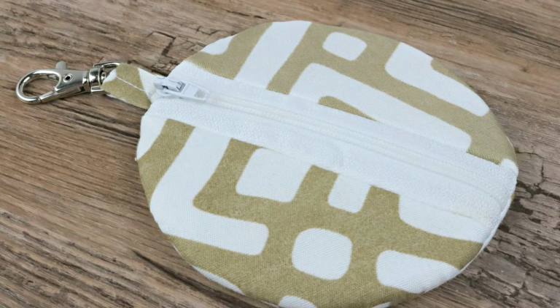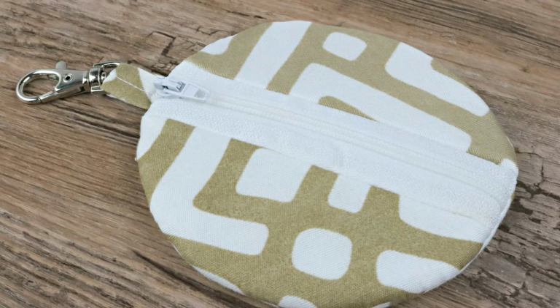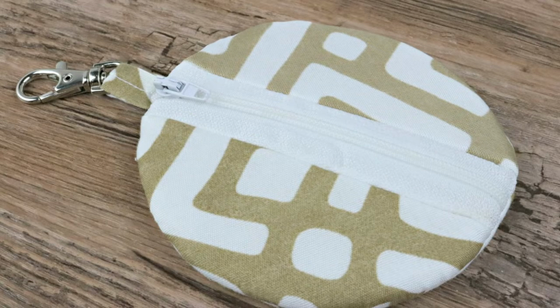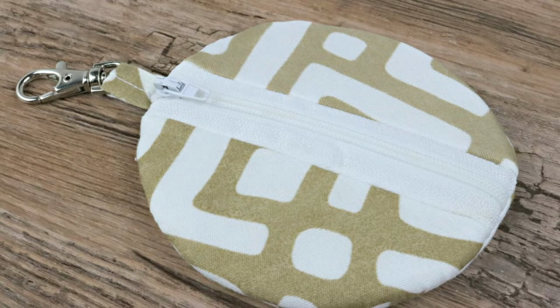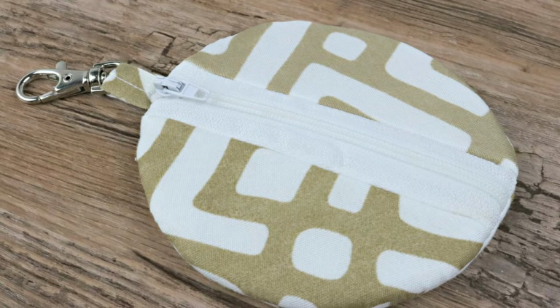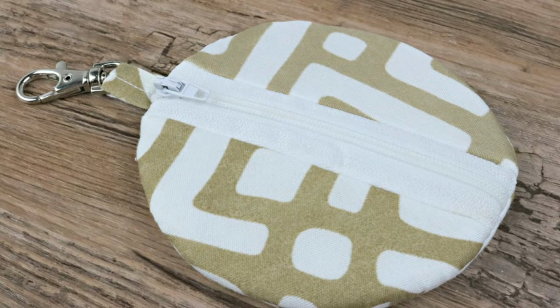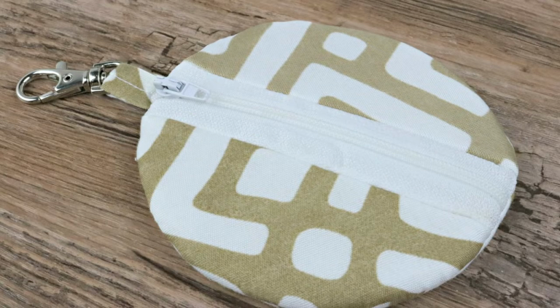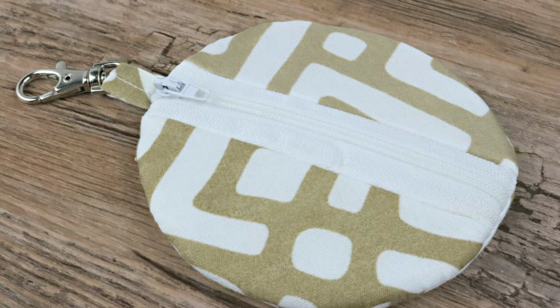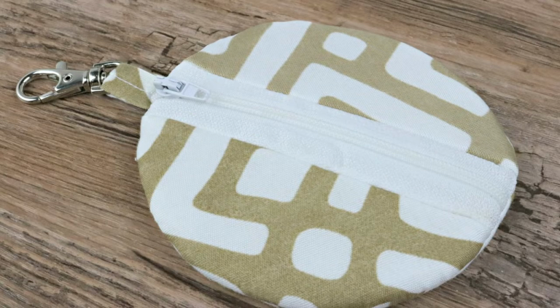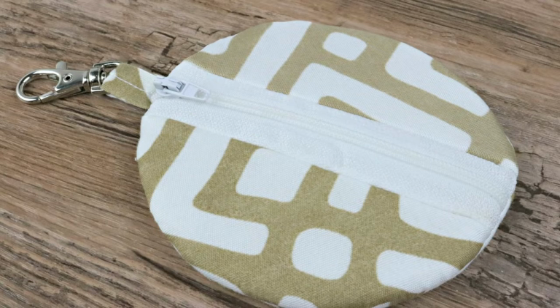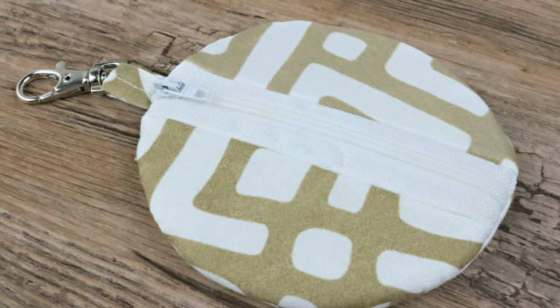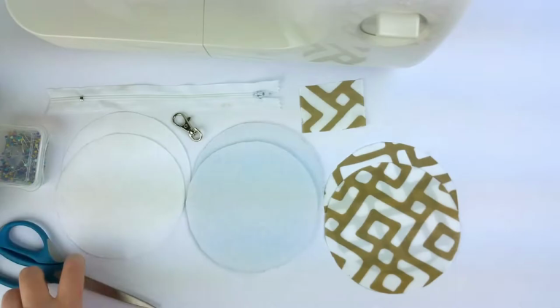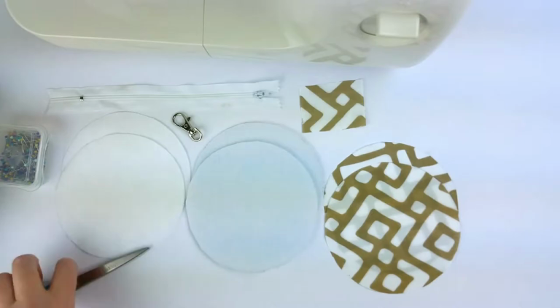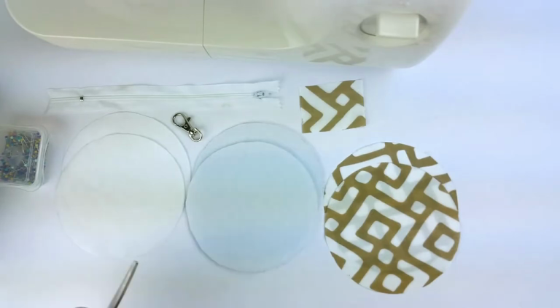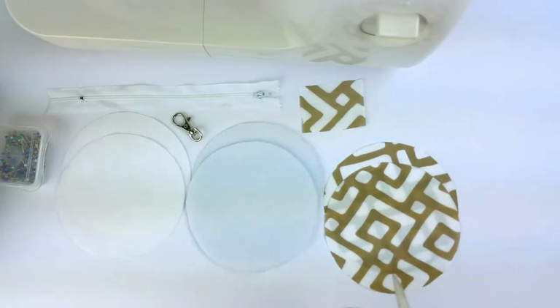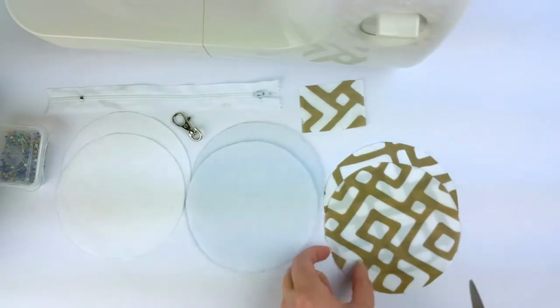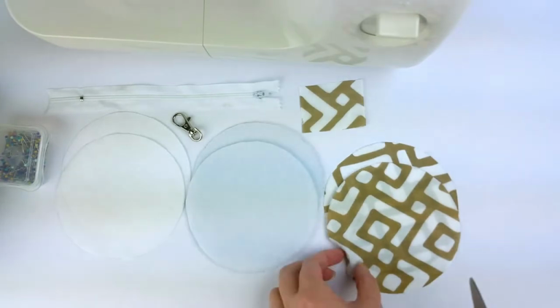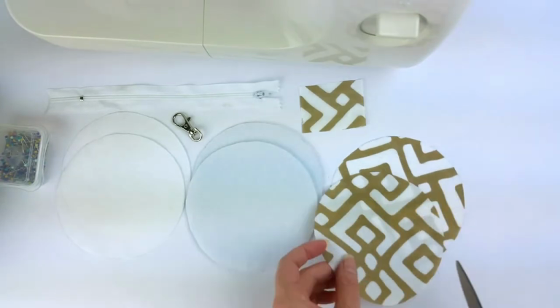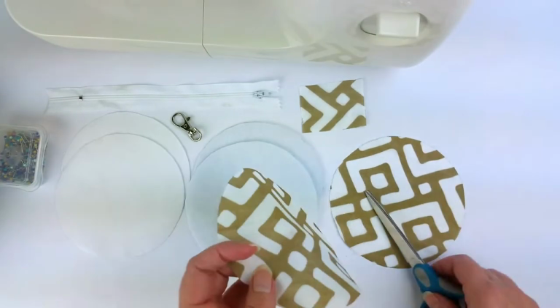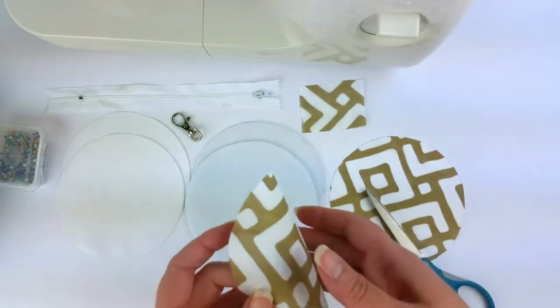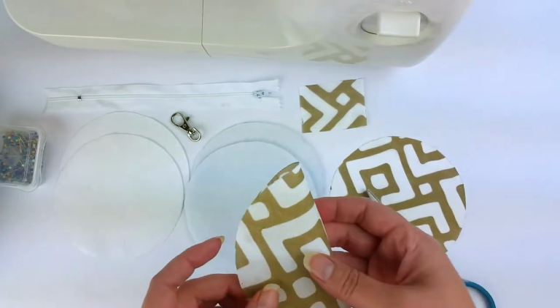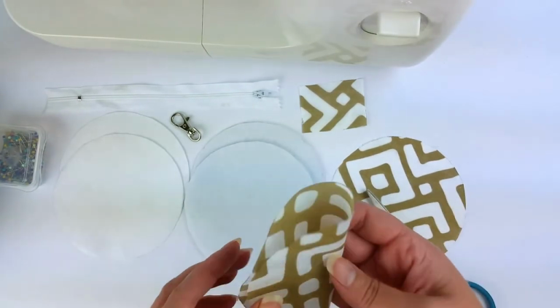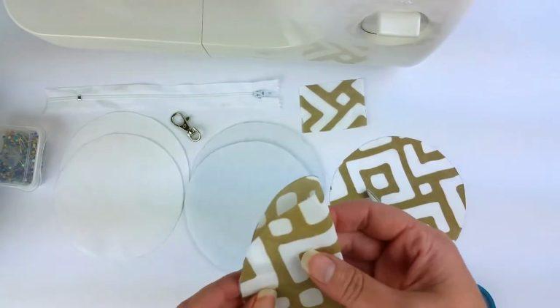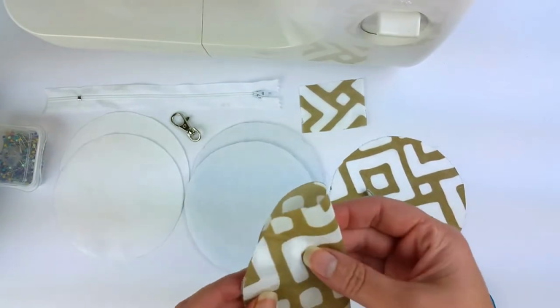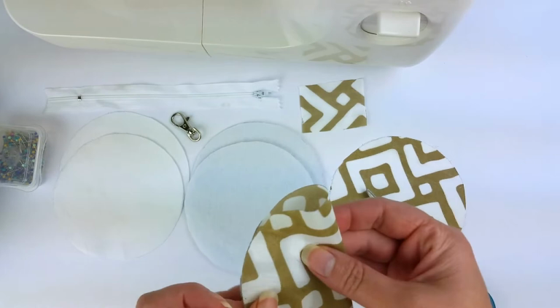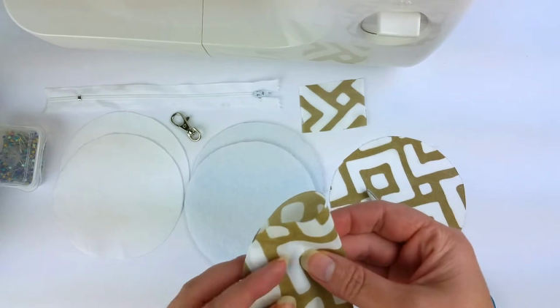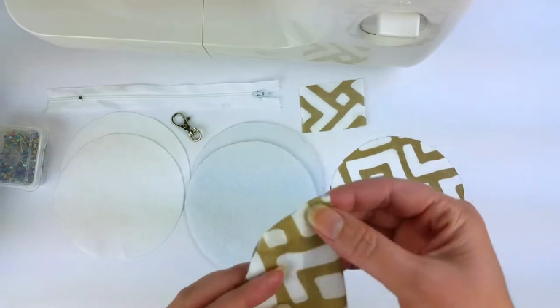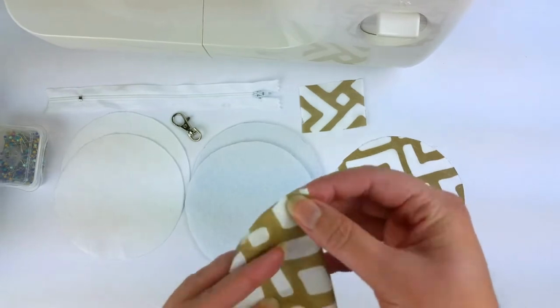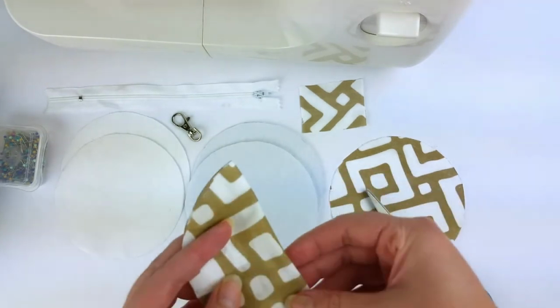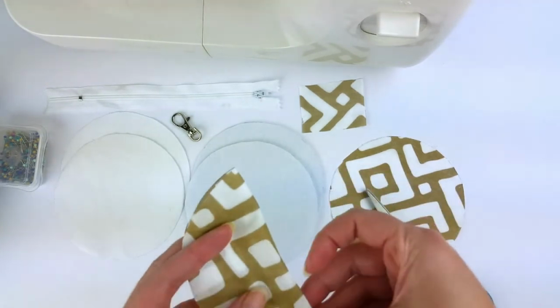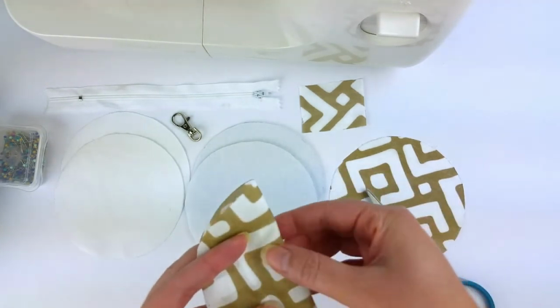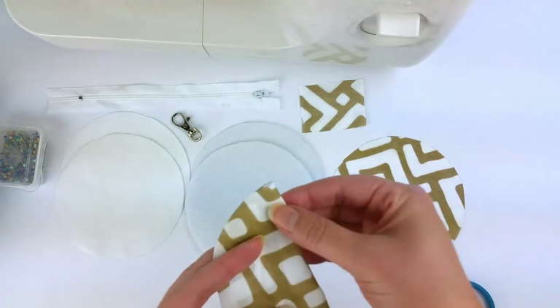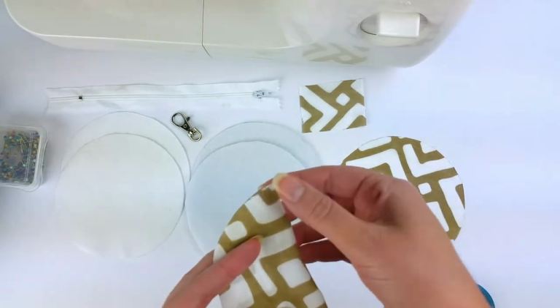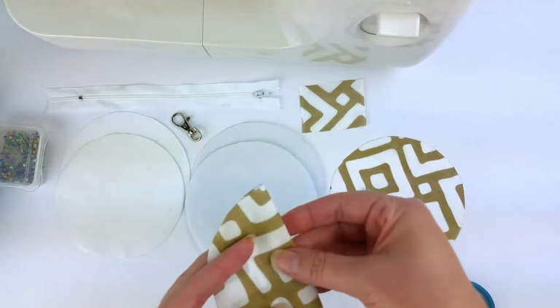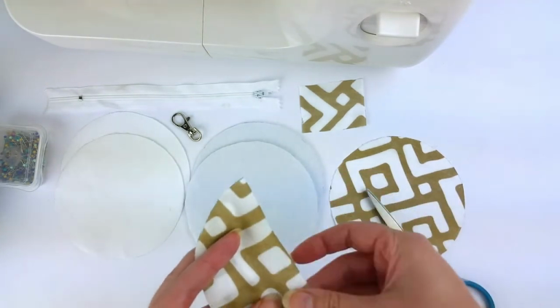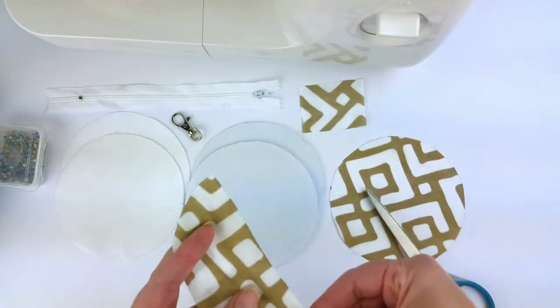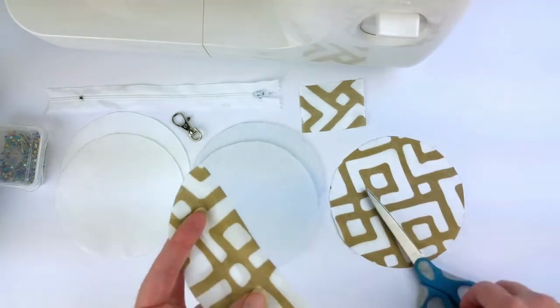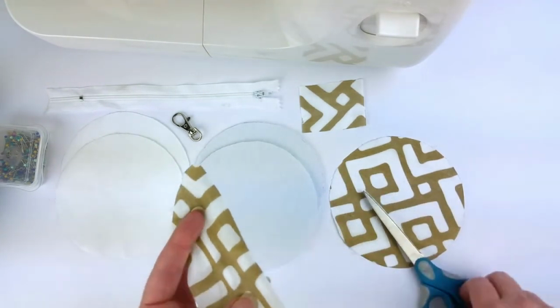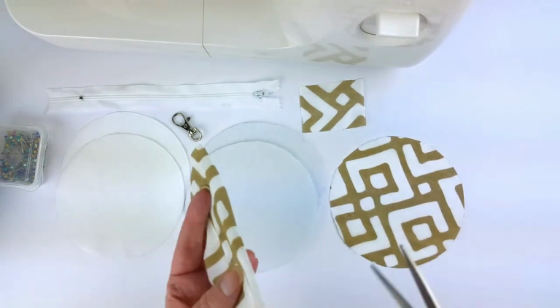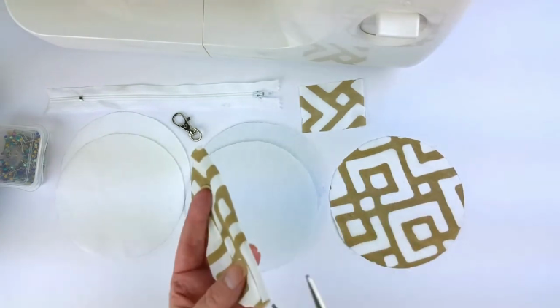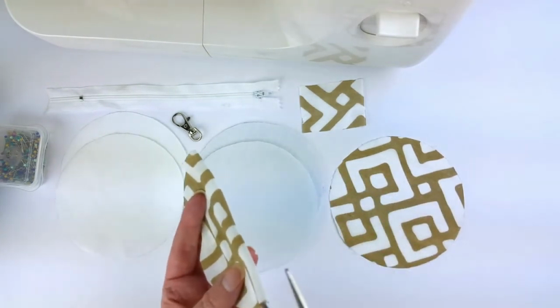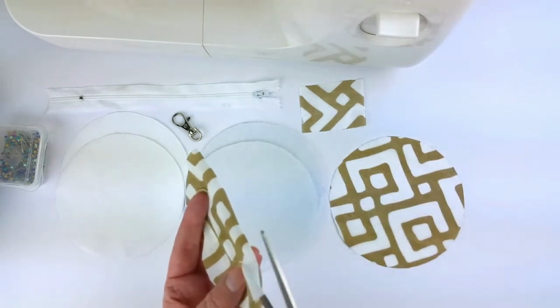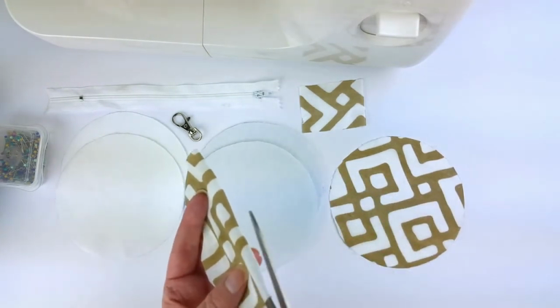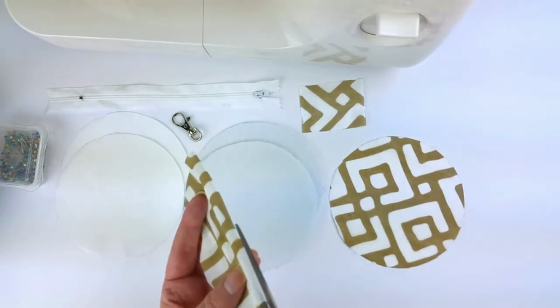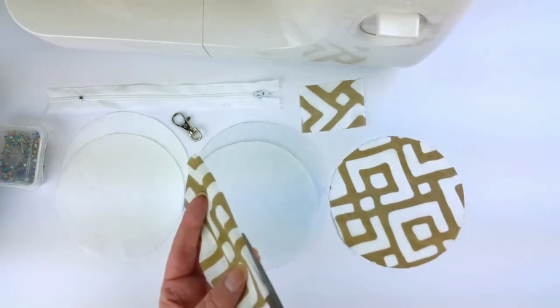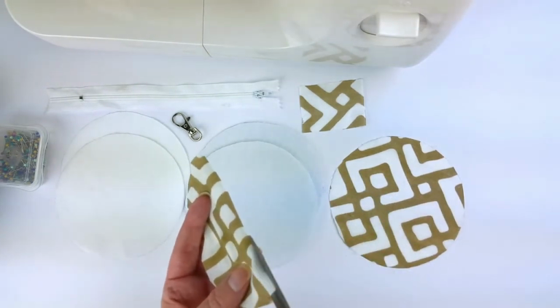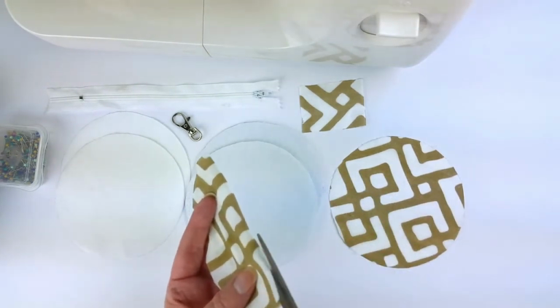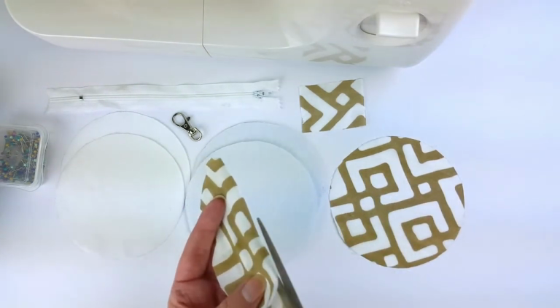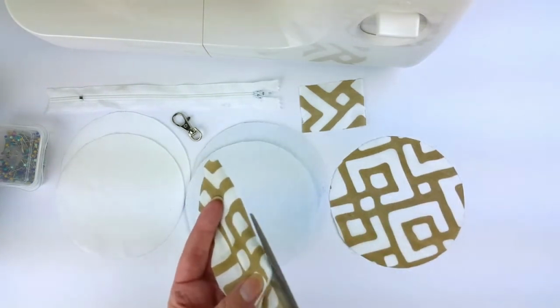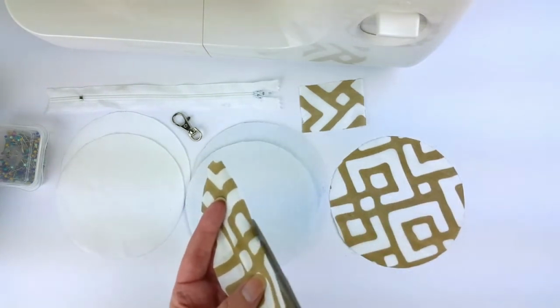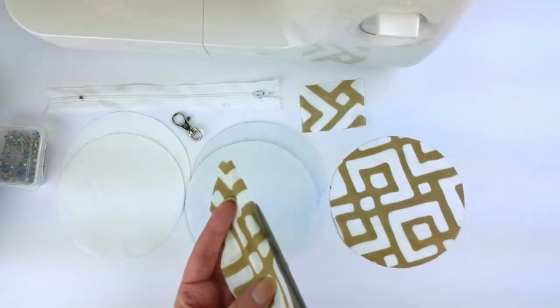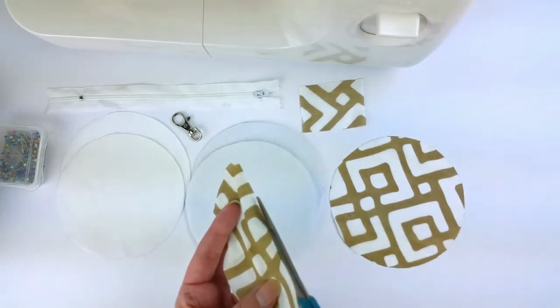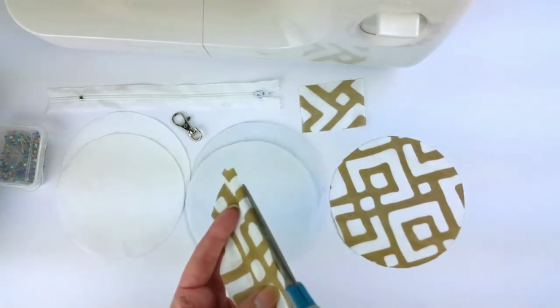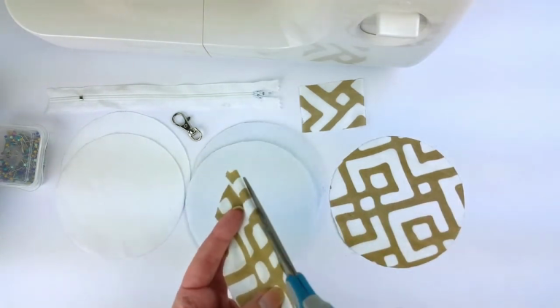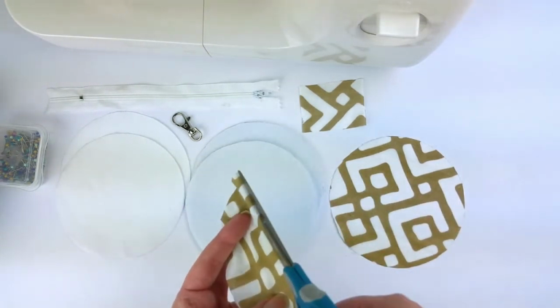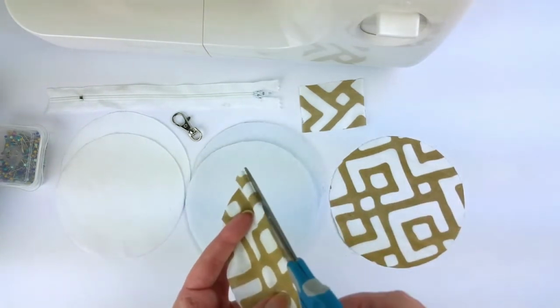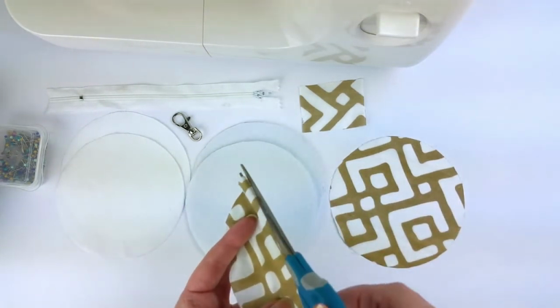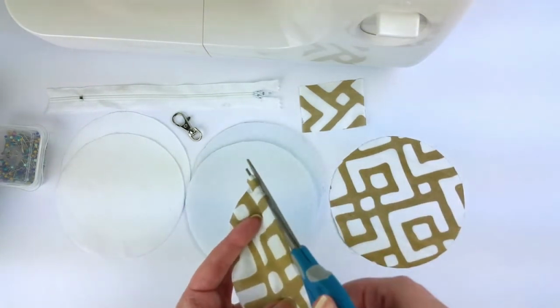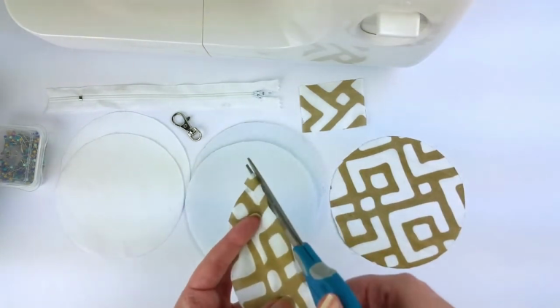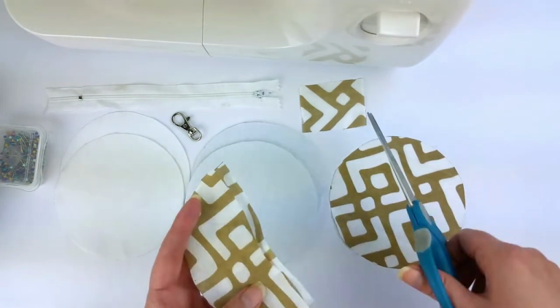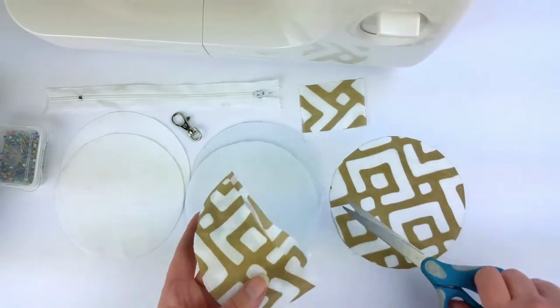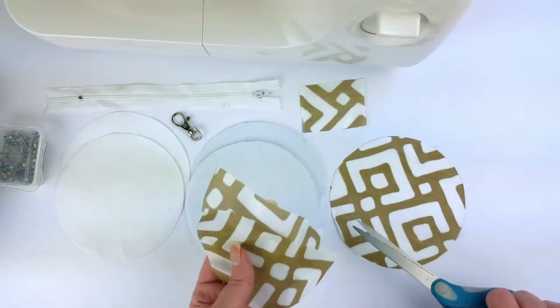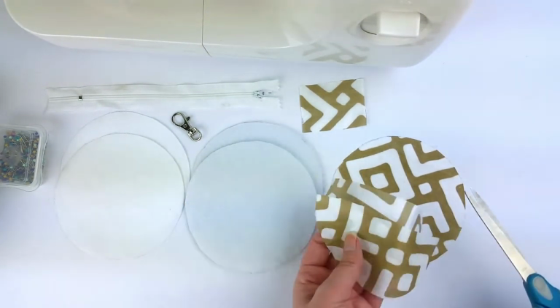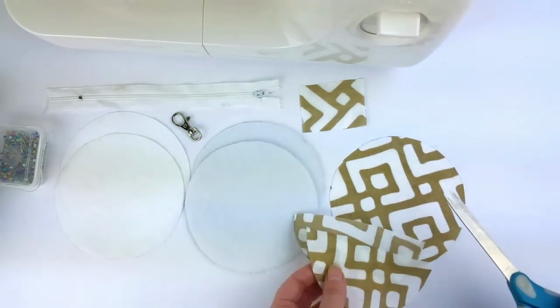Let's get started. The first thing we need to do is cut one of each of the 5-inch fabric circles in half.